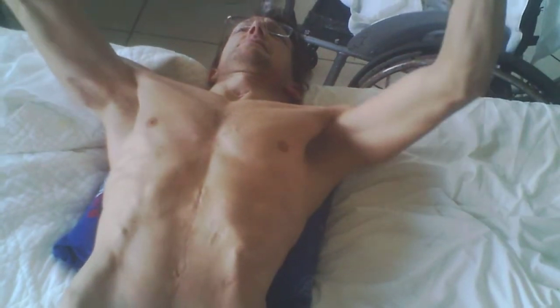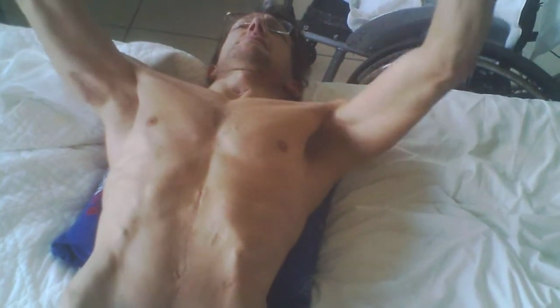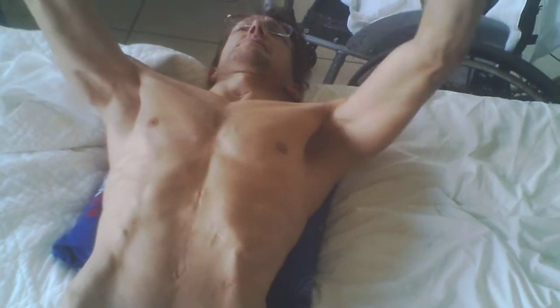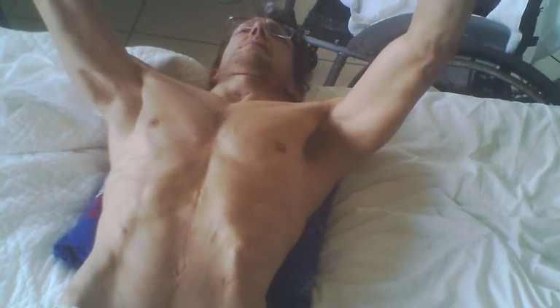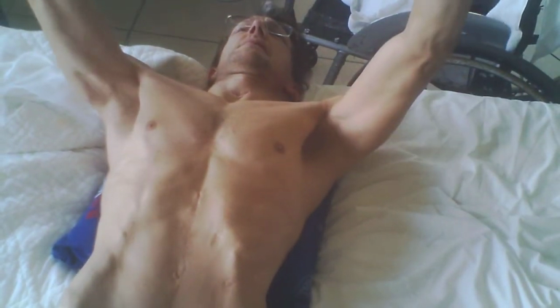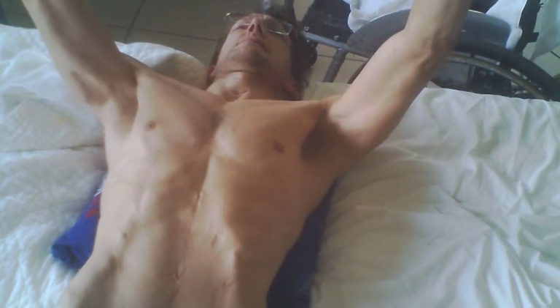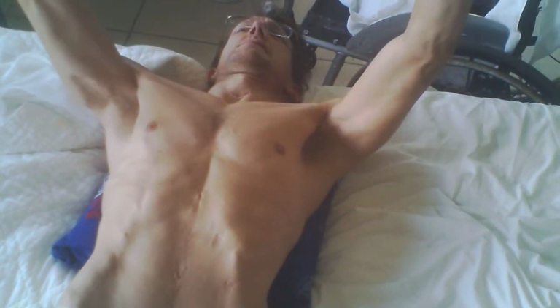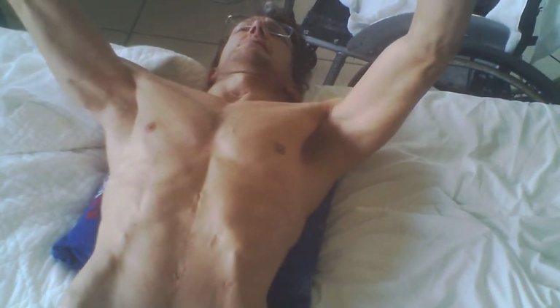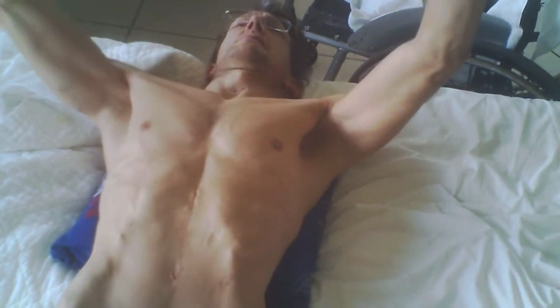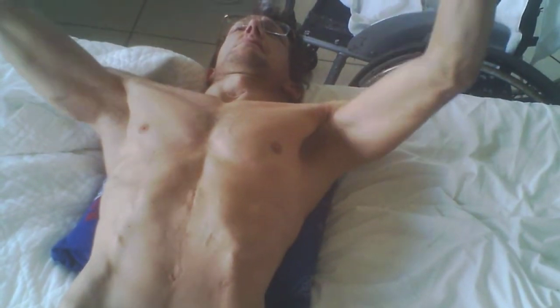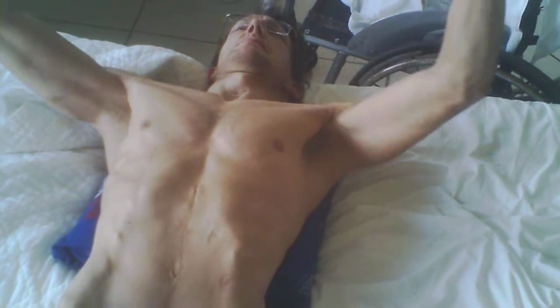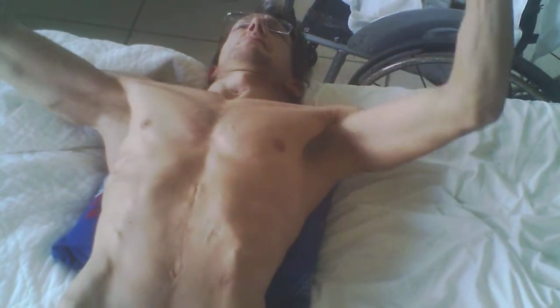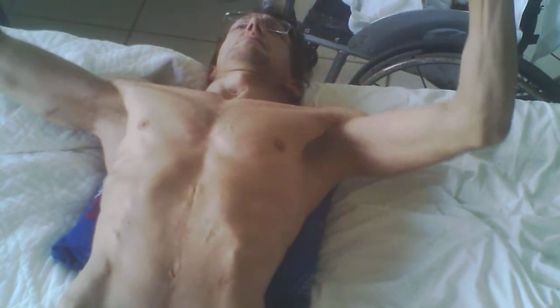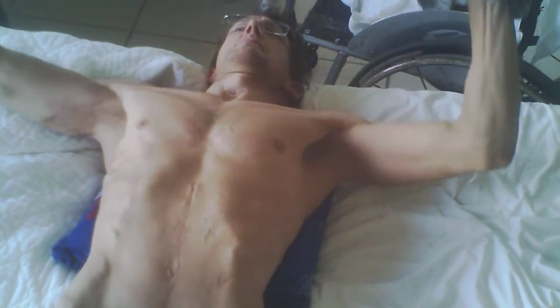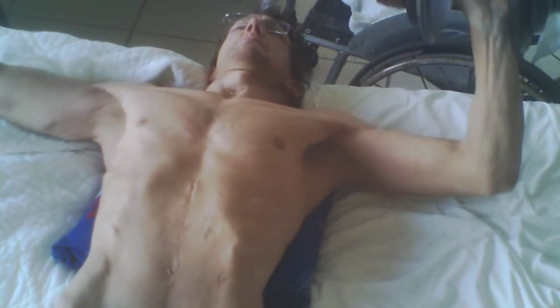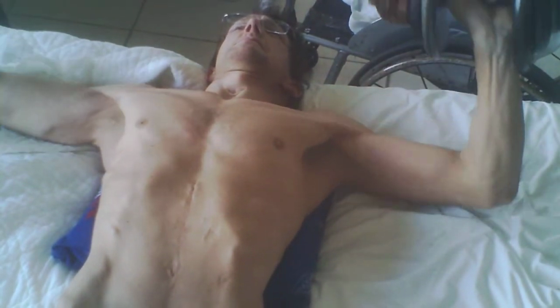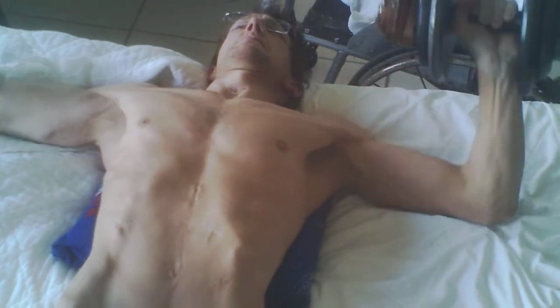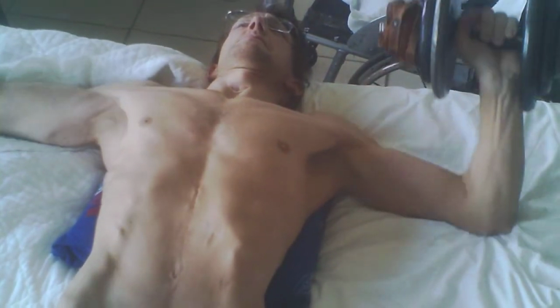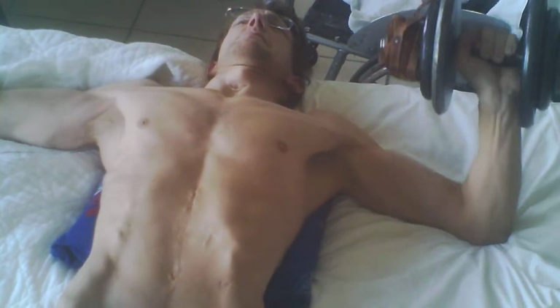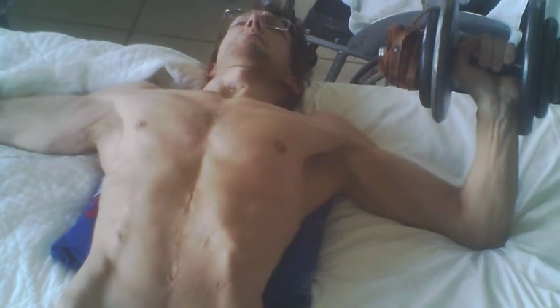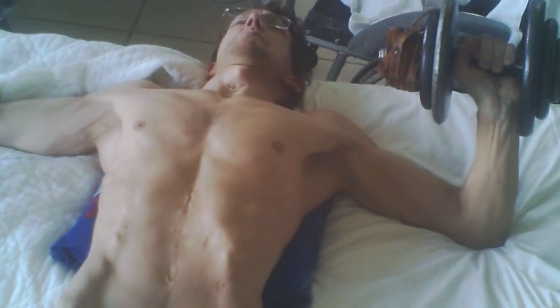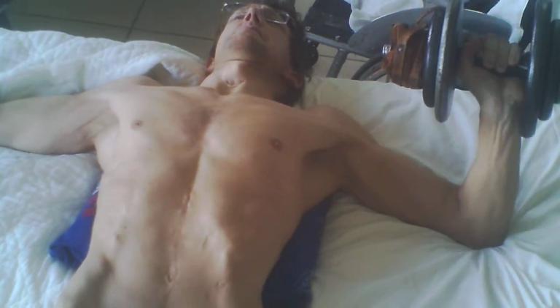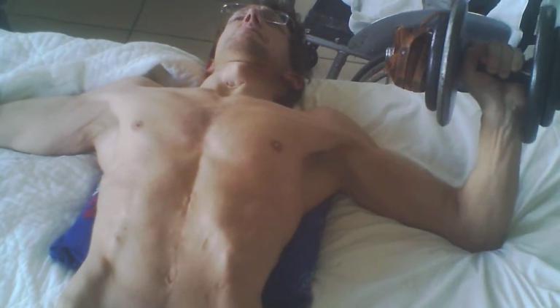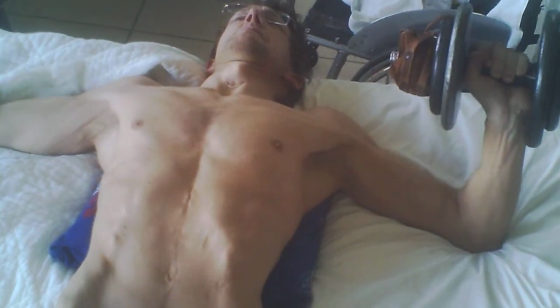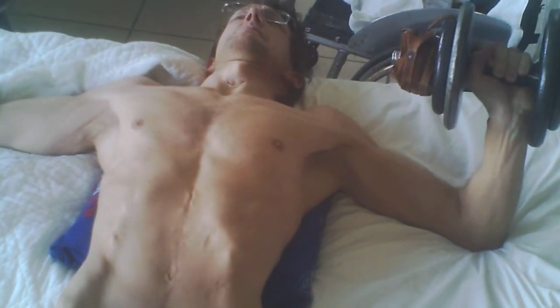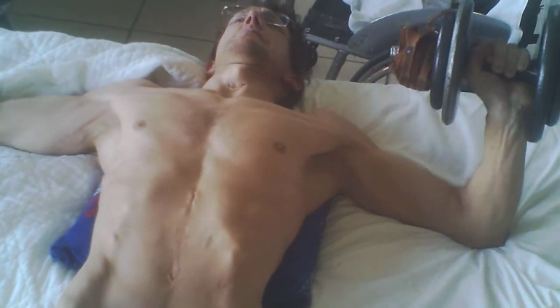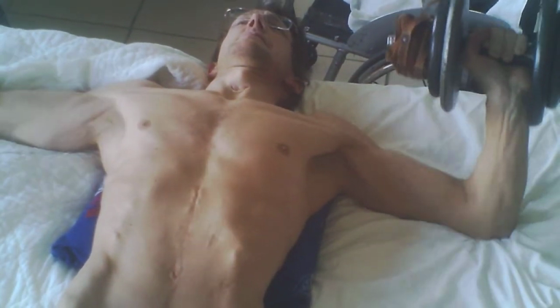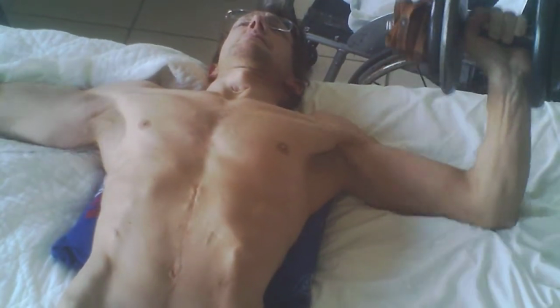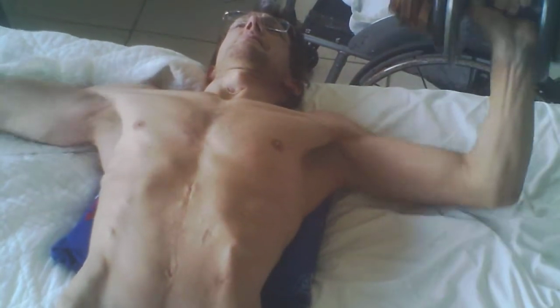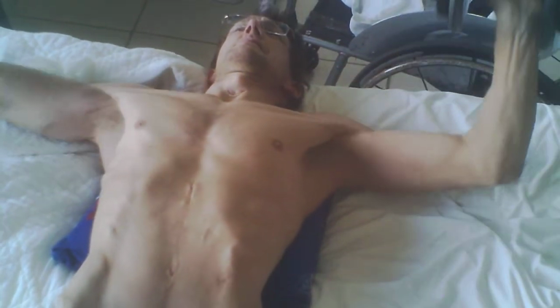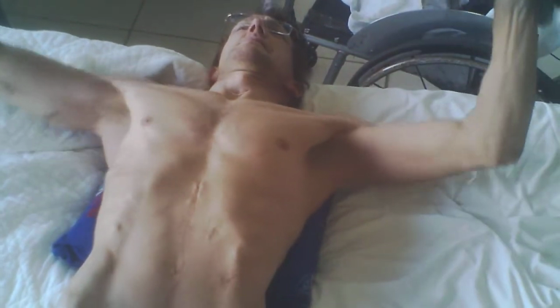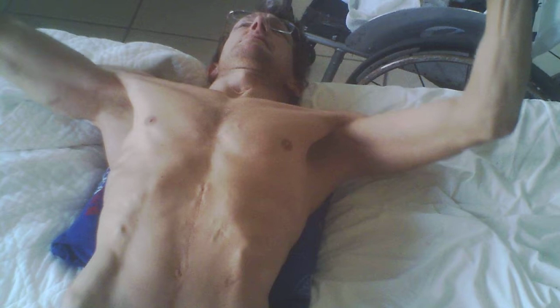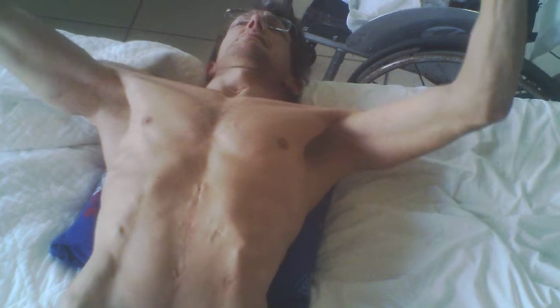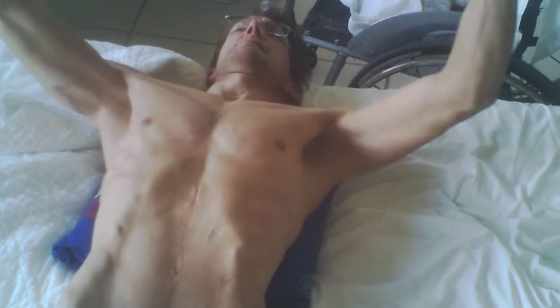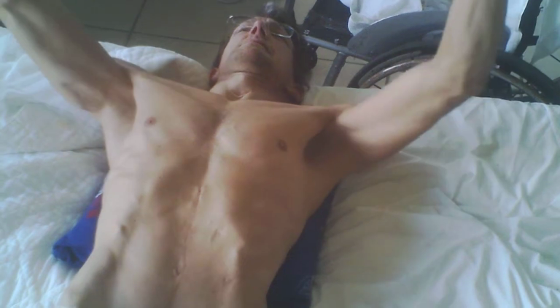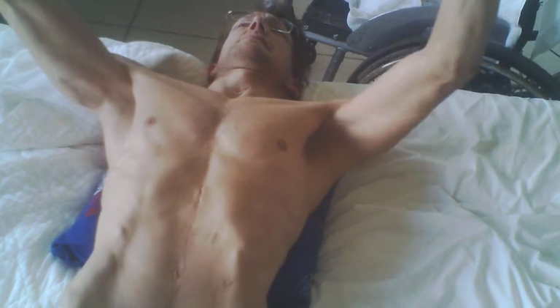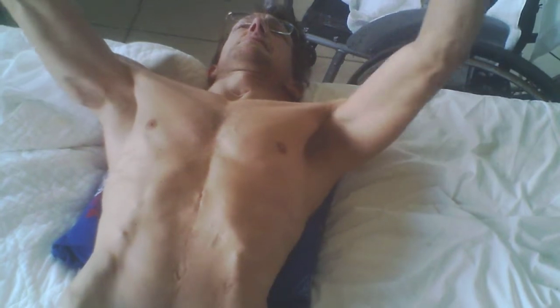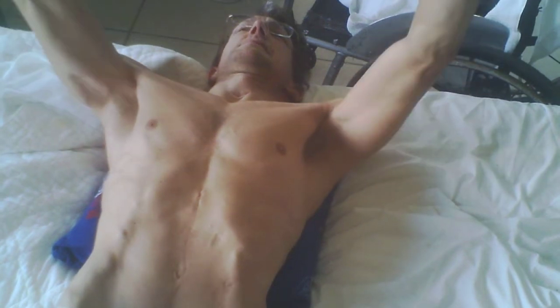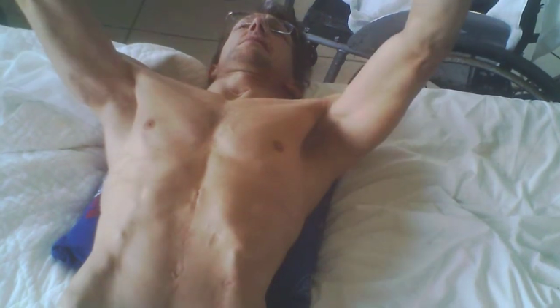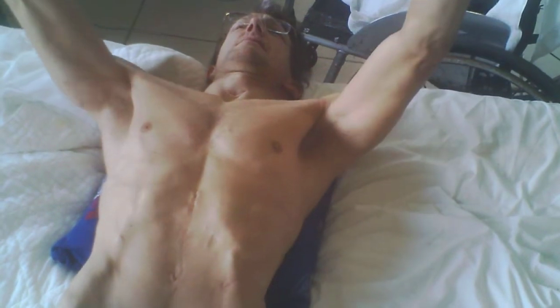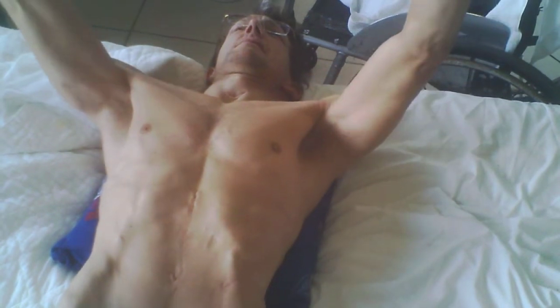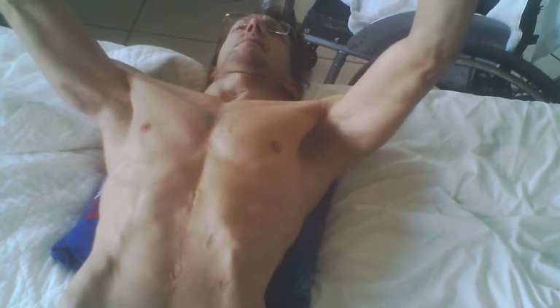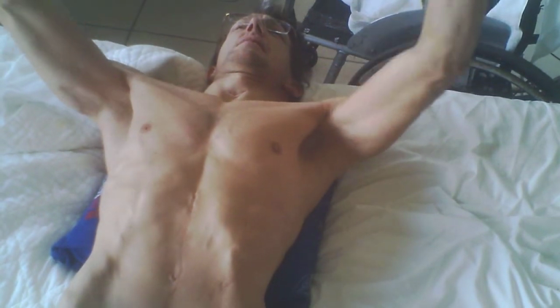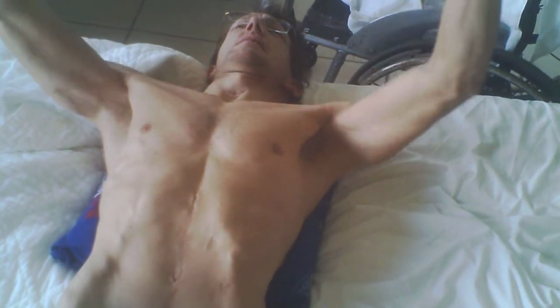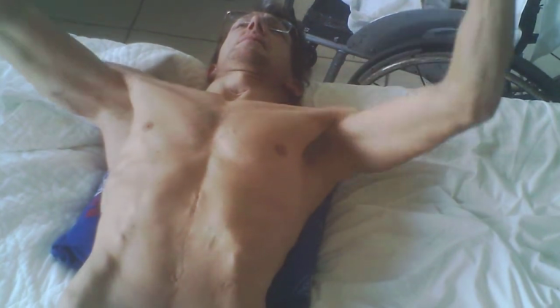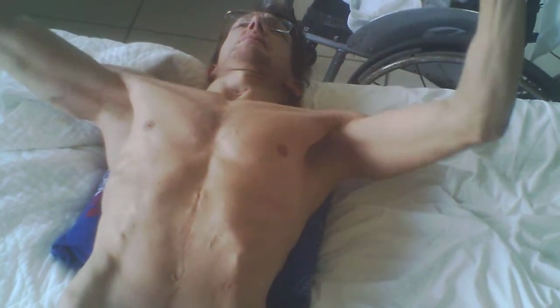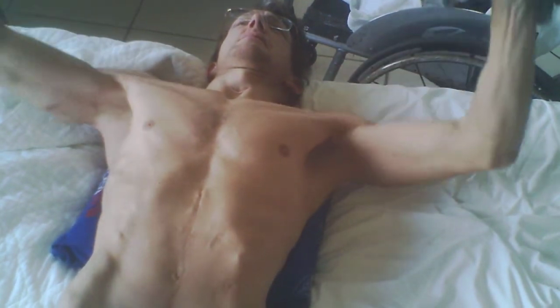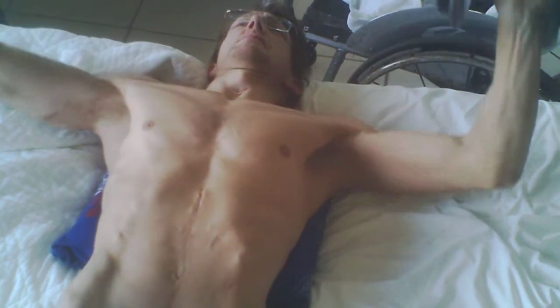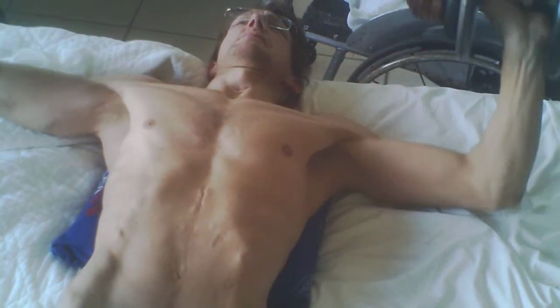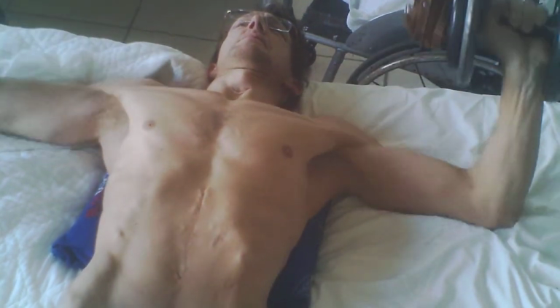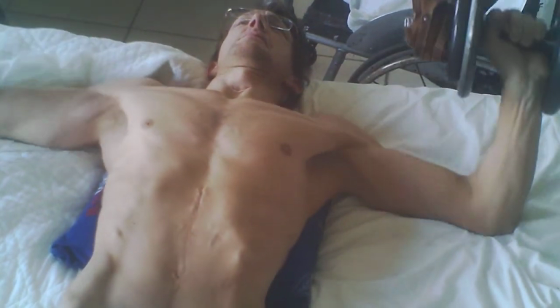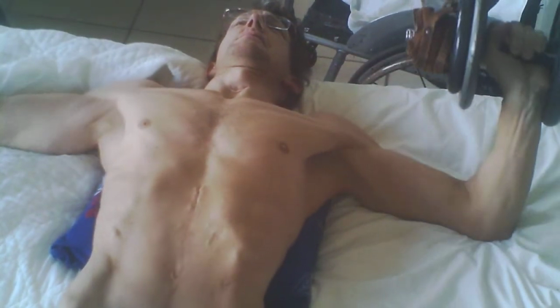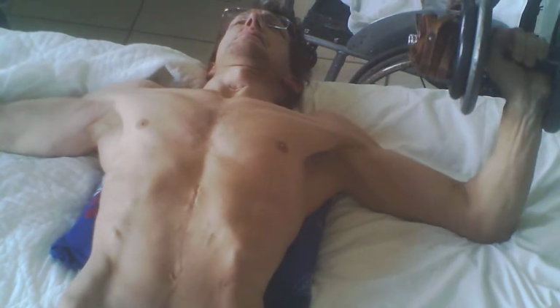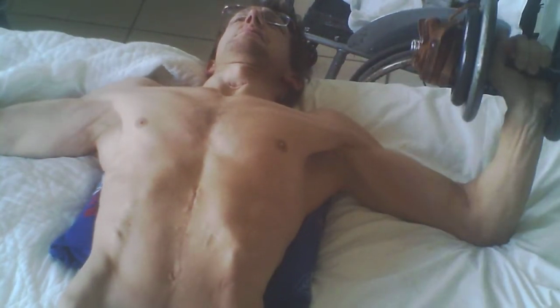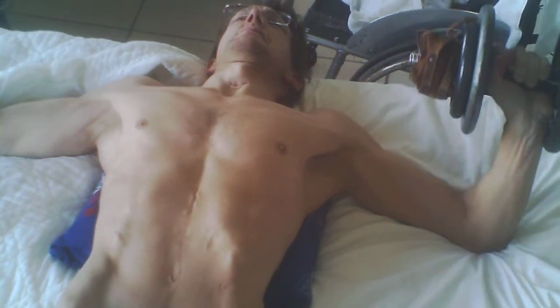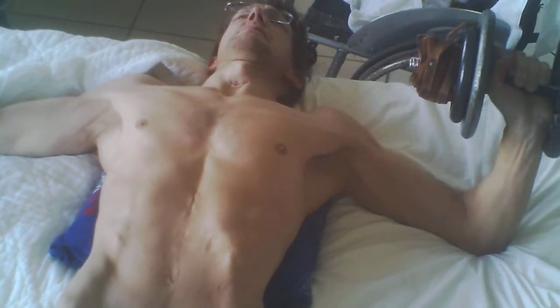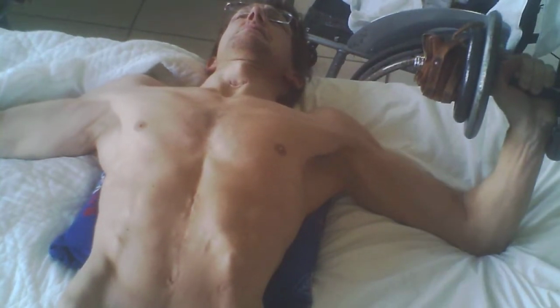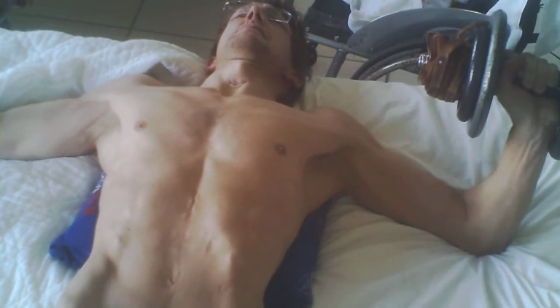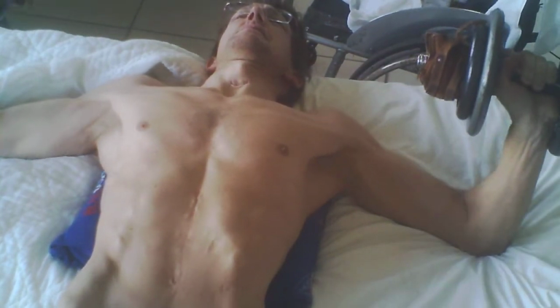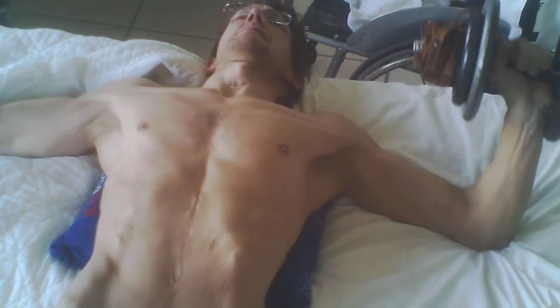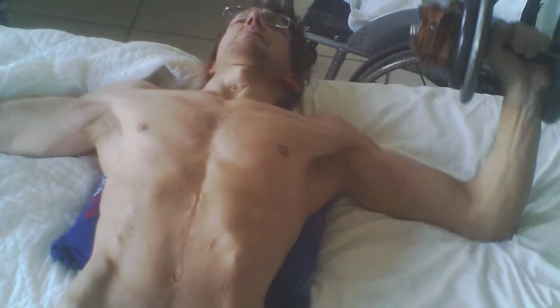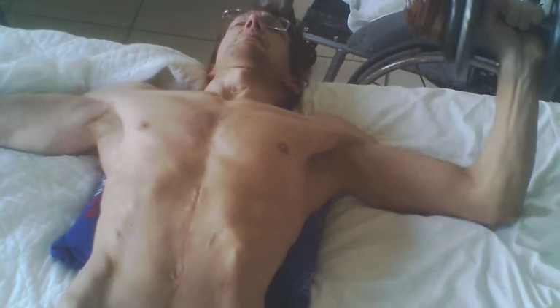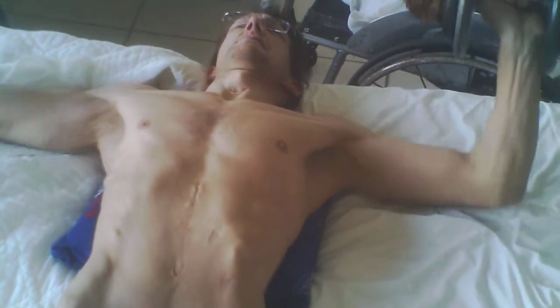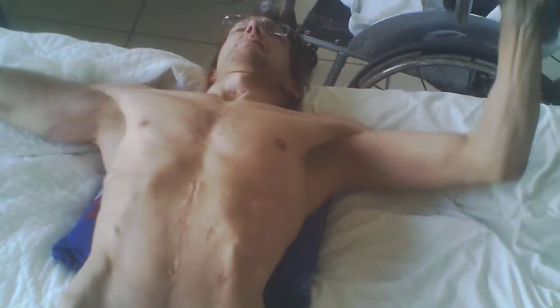You can see the top of my pecs — the muscles are kind of straining. It's the top of the chest getting quite a bit of workout.